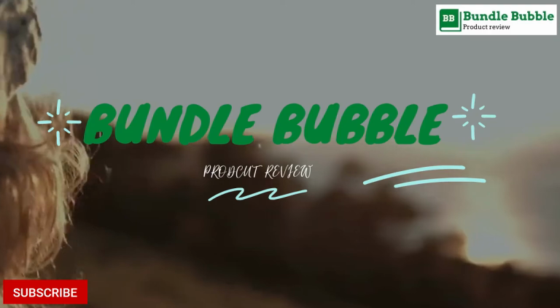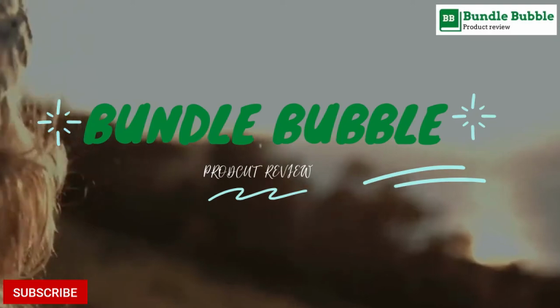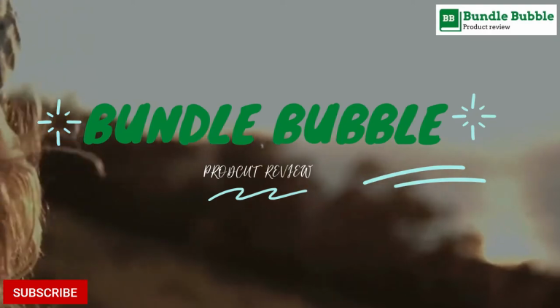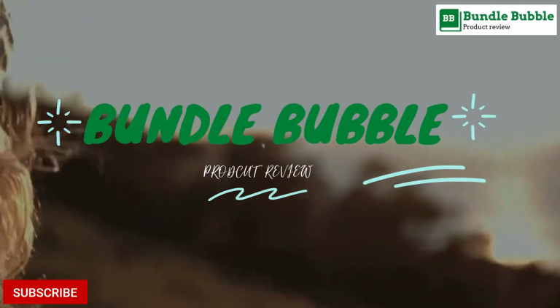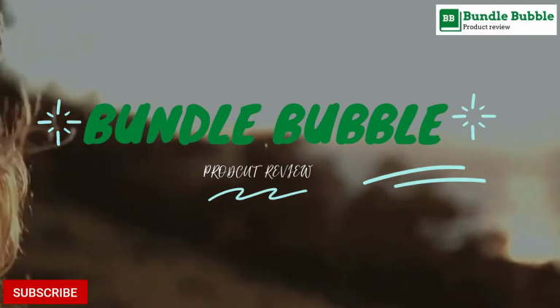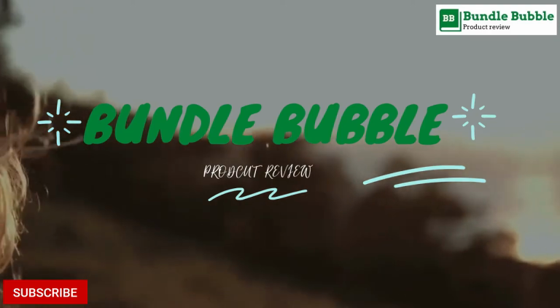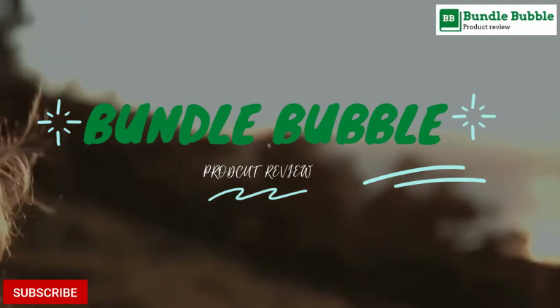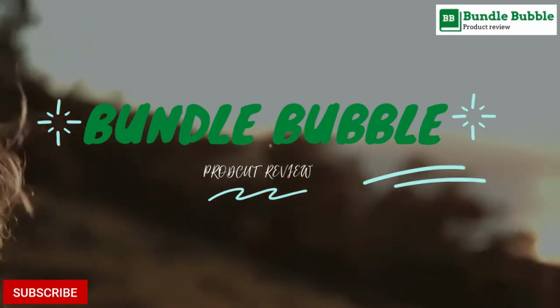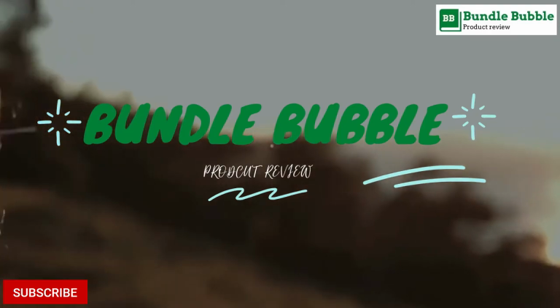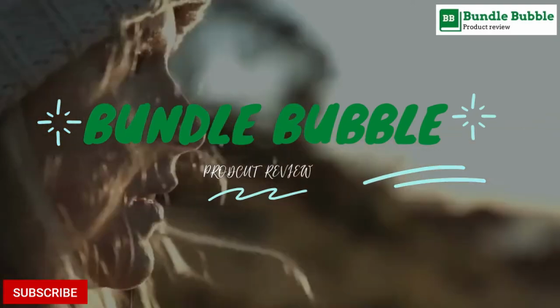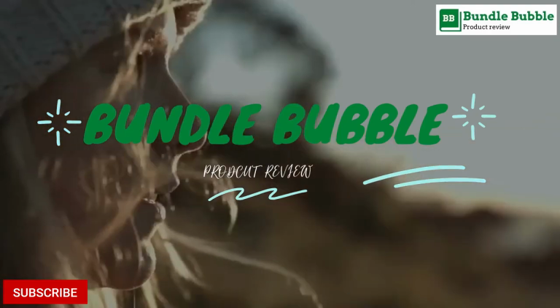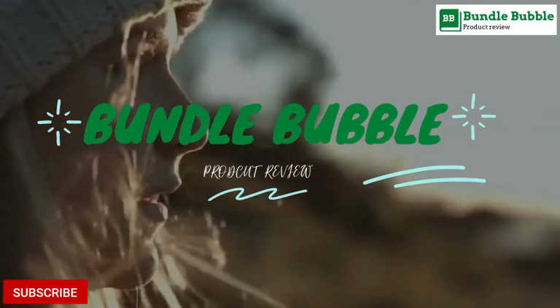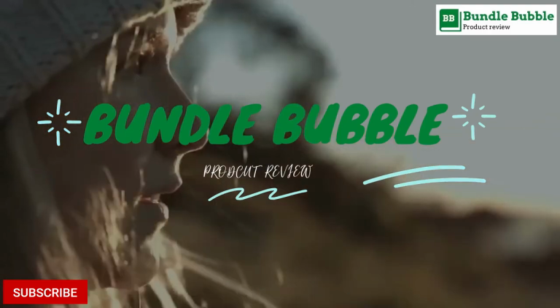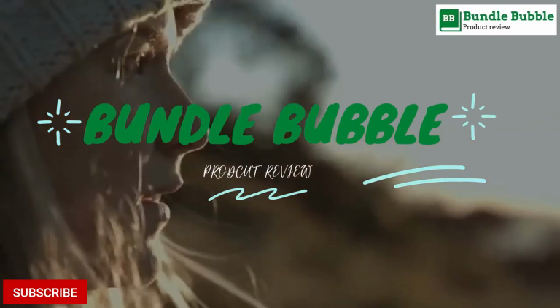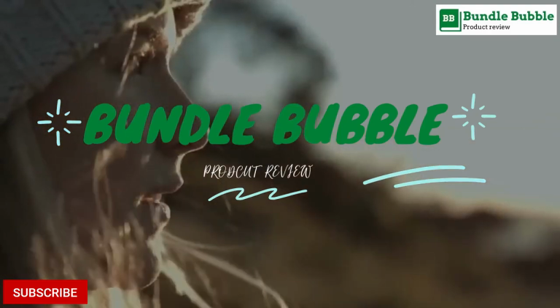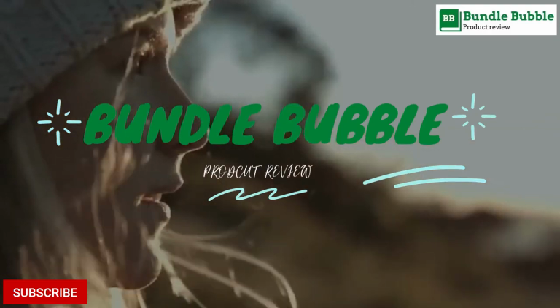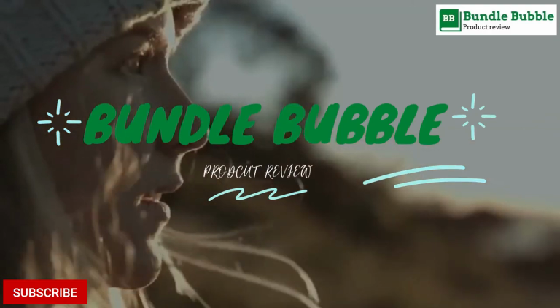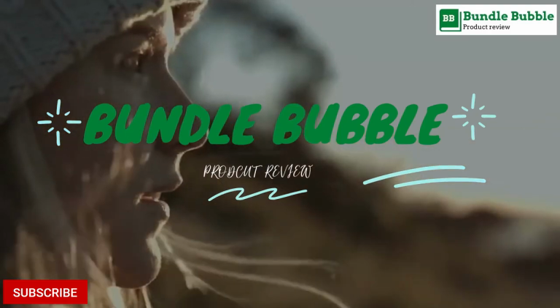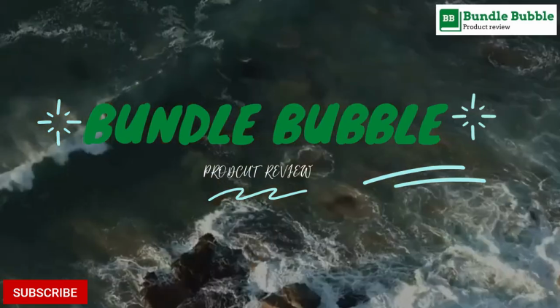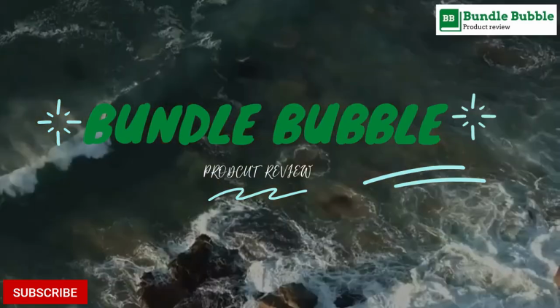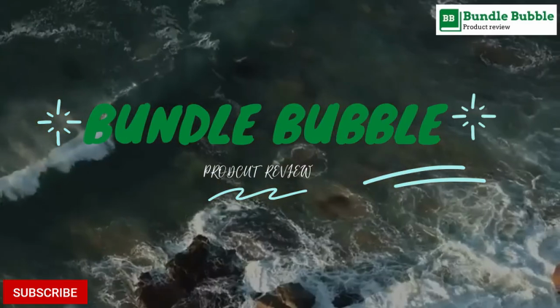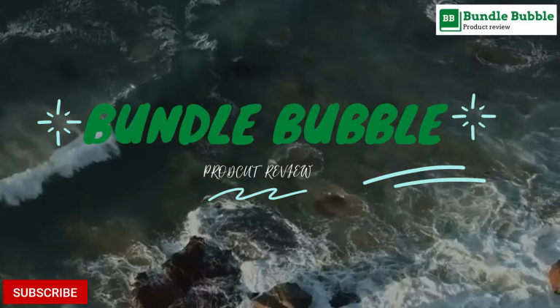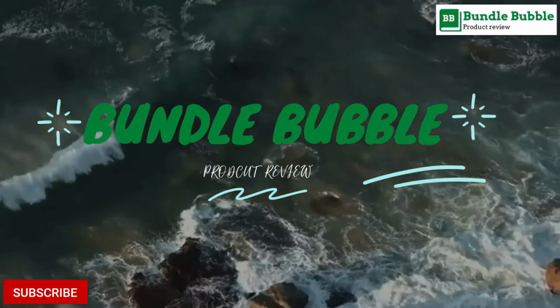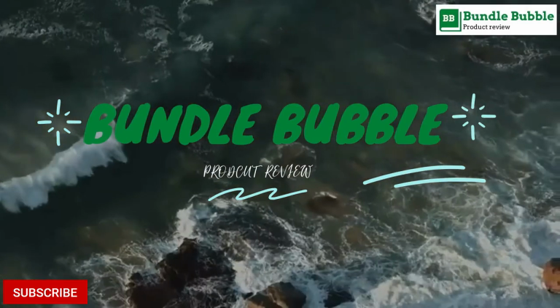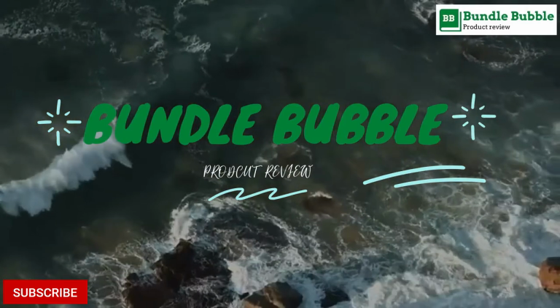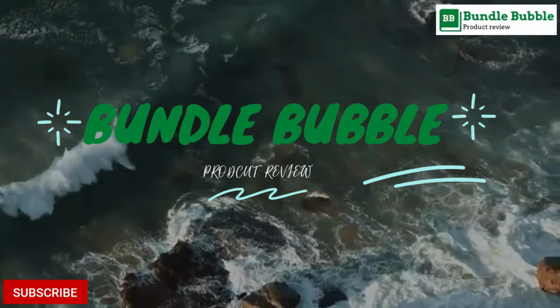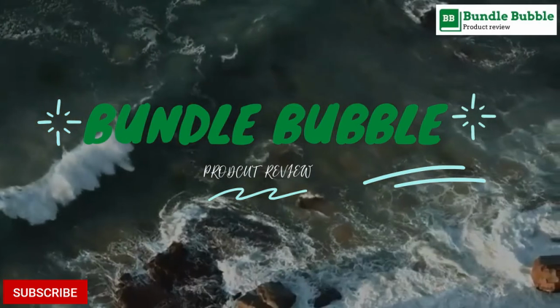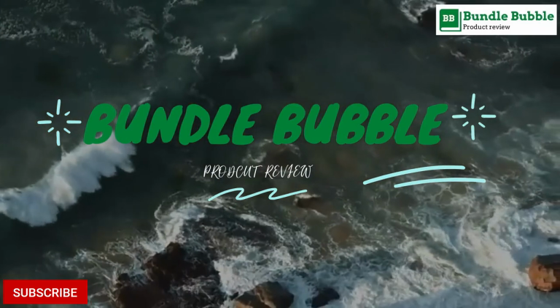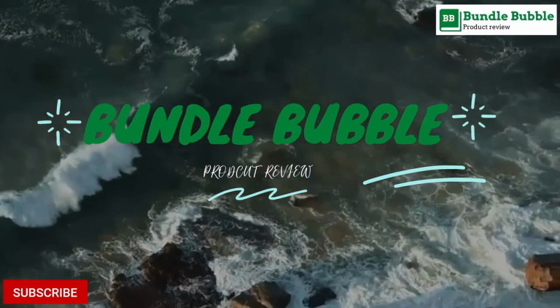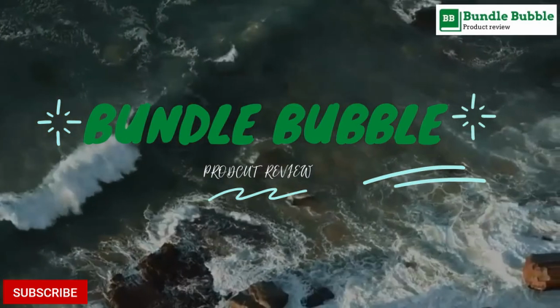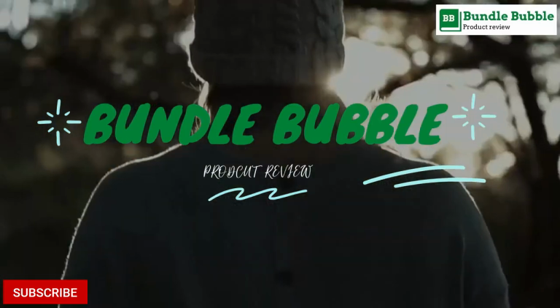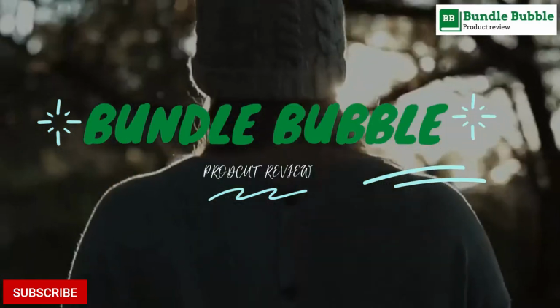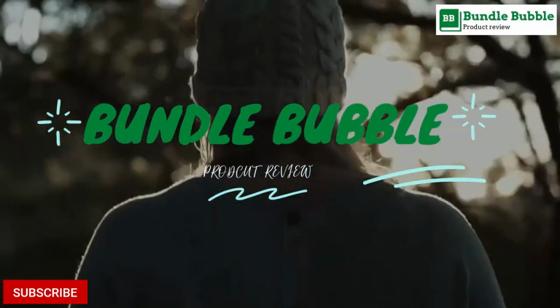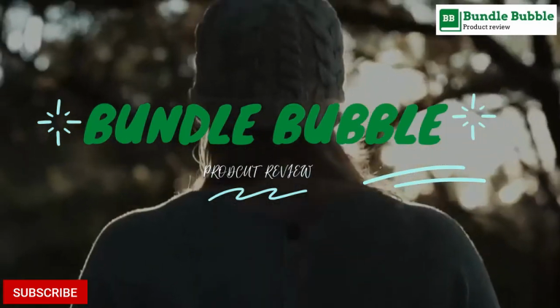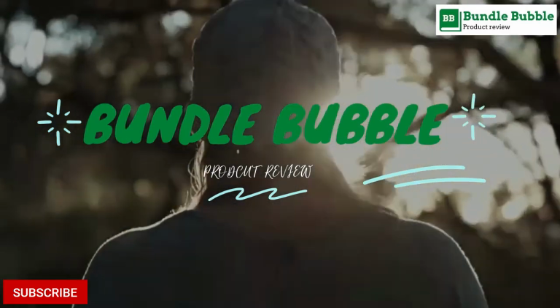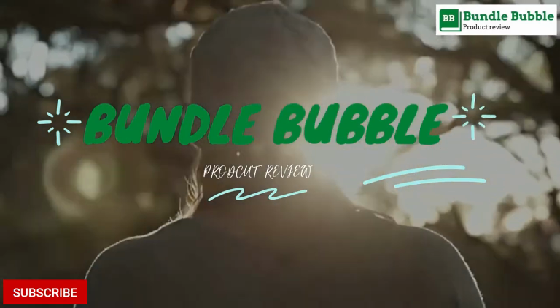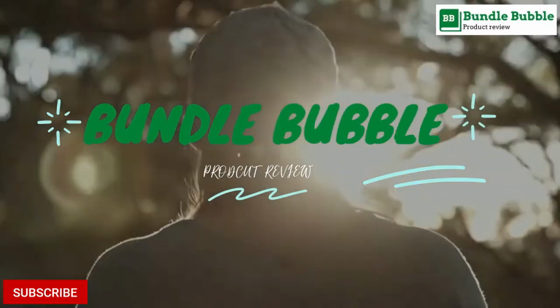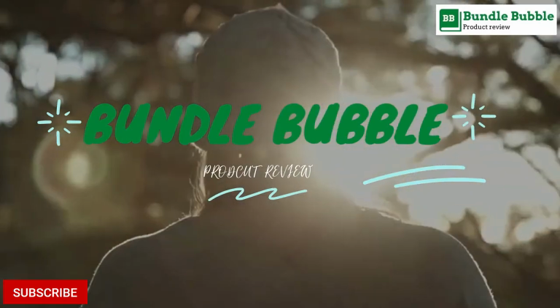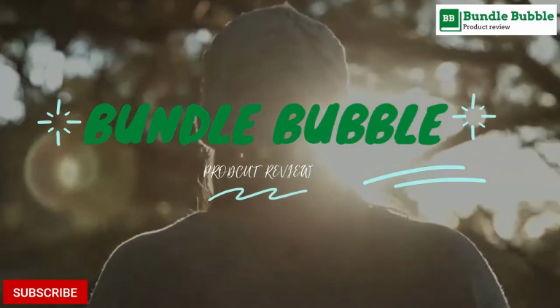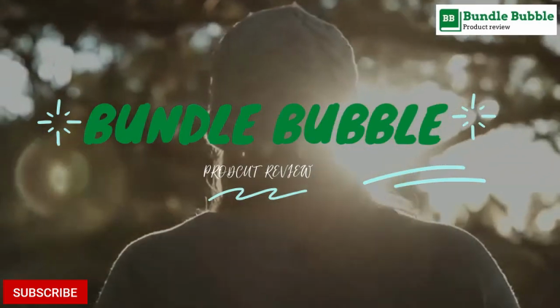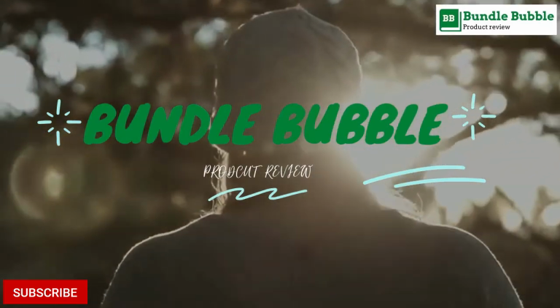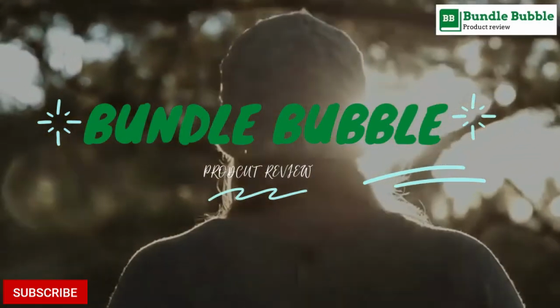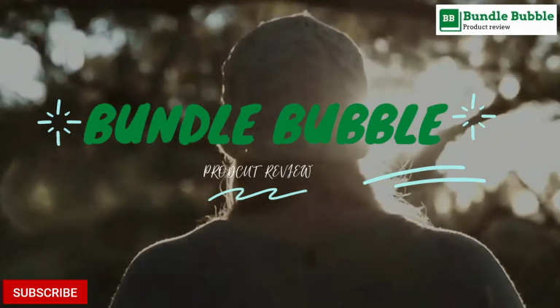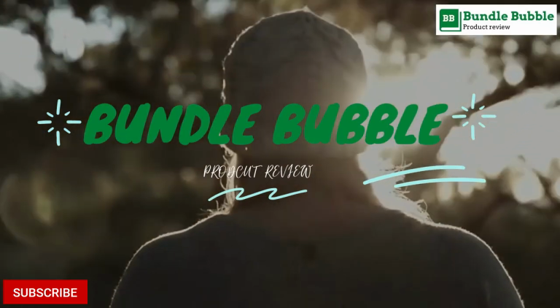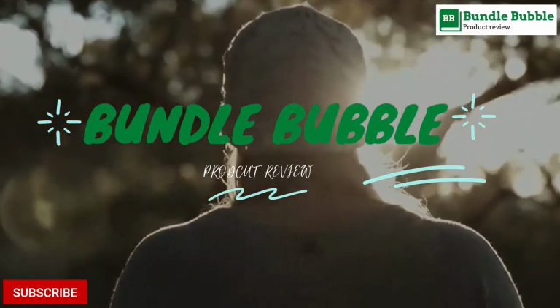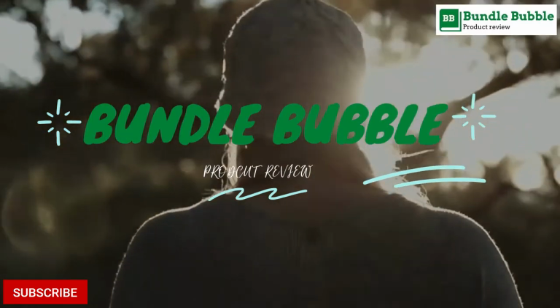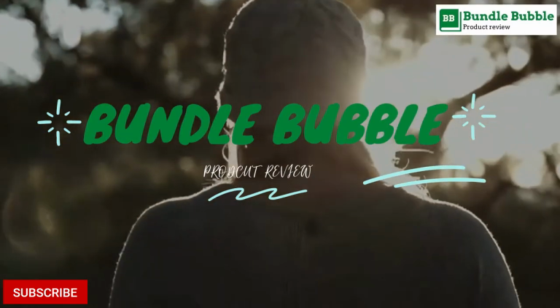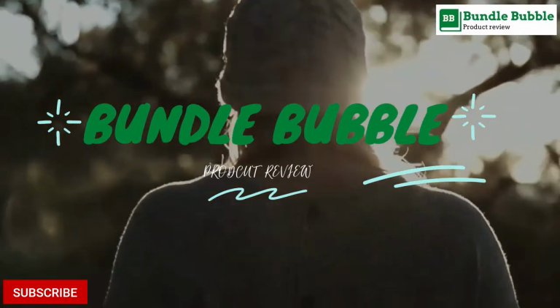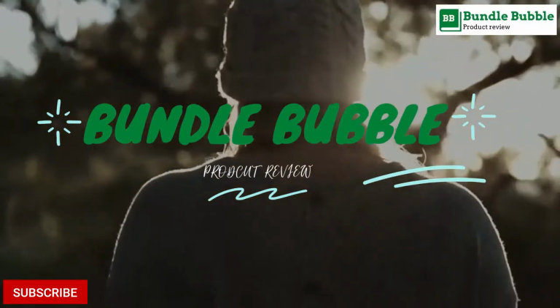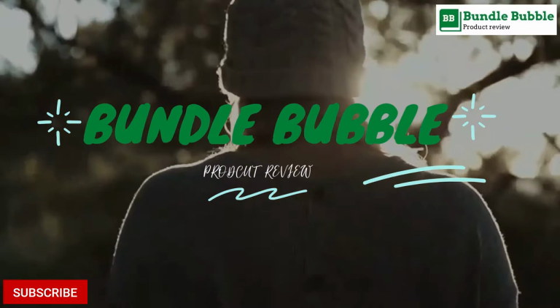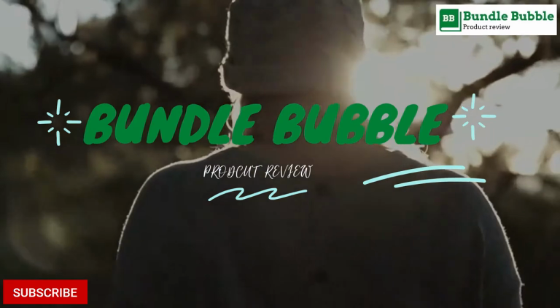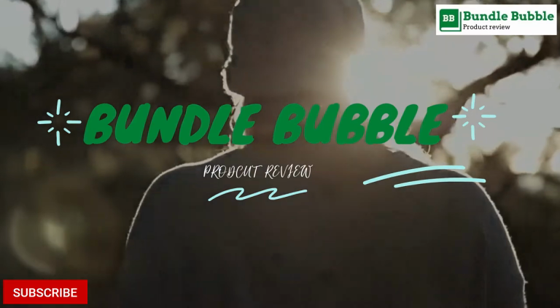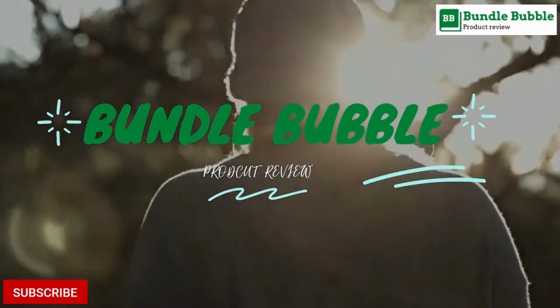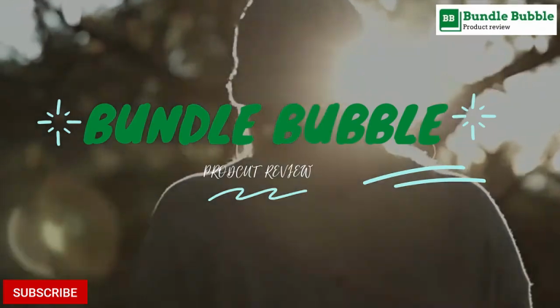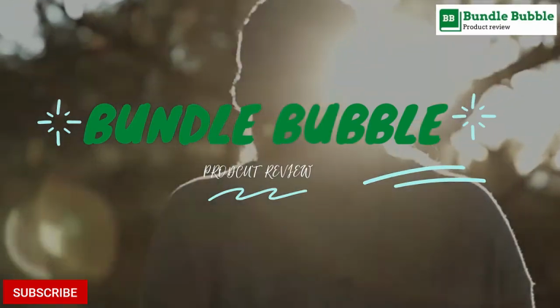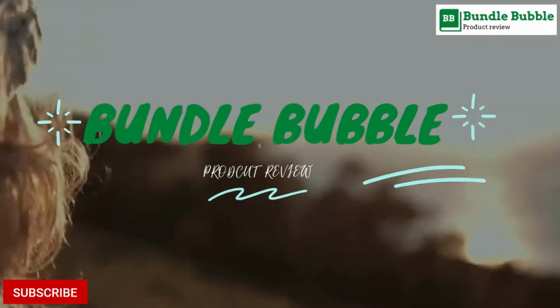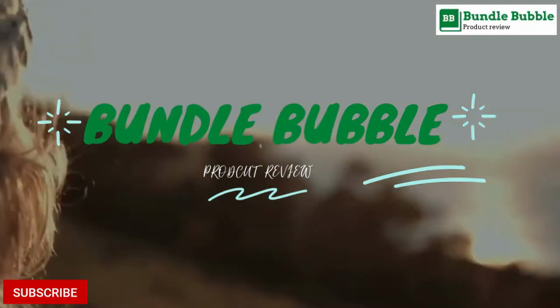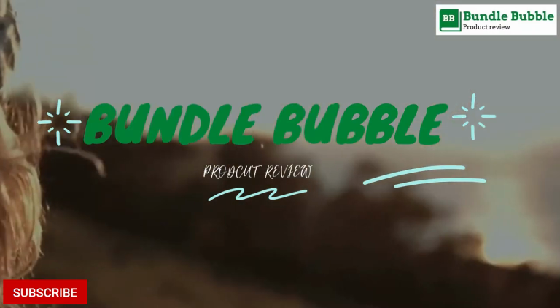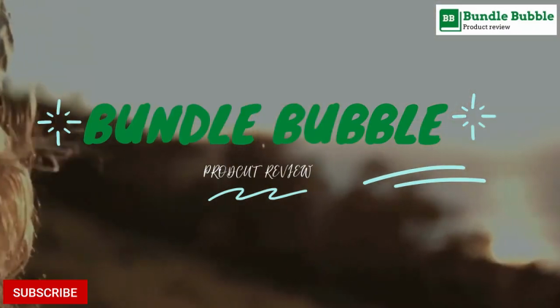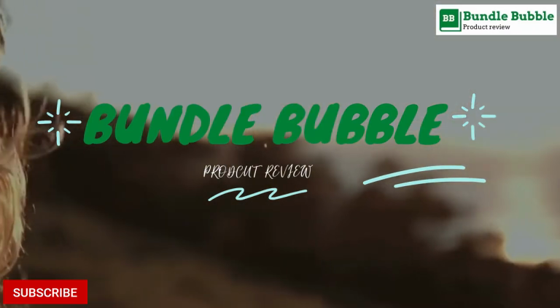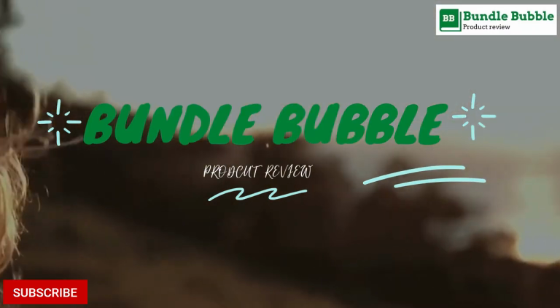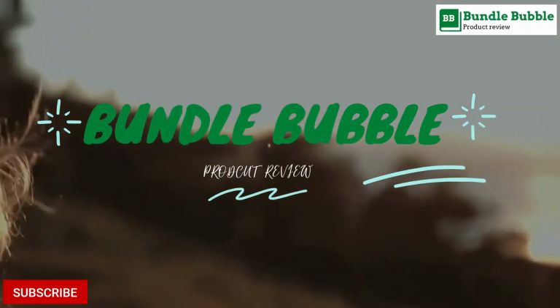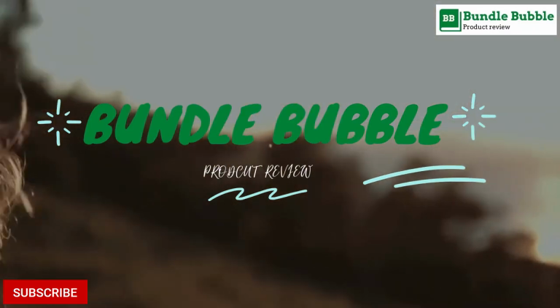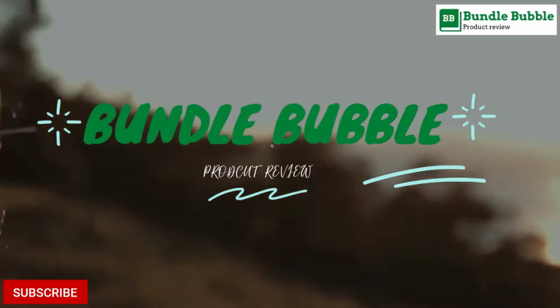Hi, before starting make sure to subscribe and comment so that I can give you a shout out in the next video.